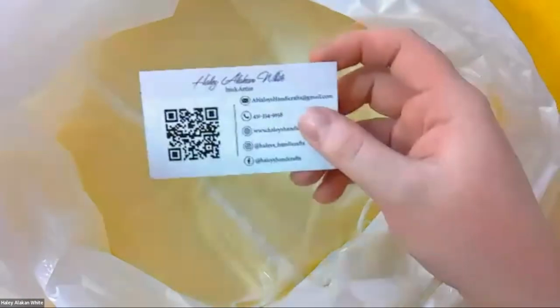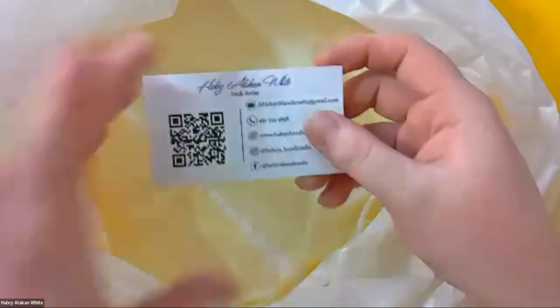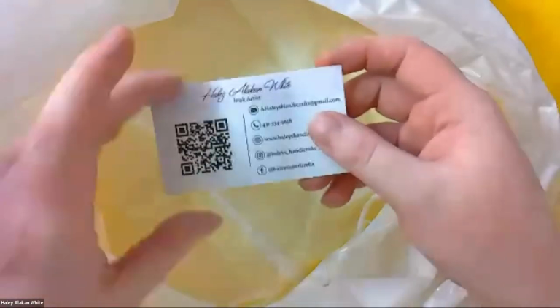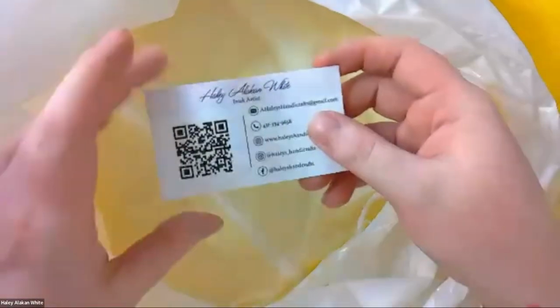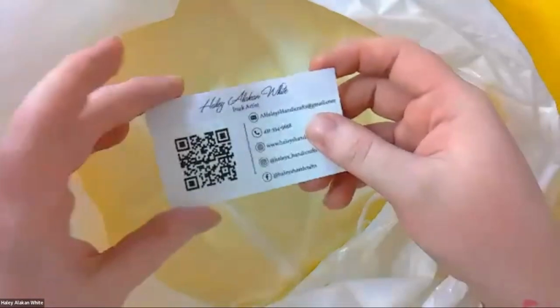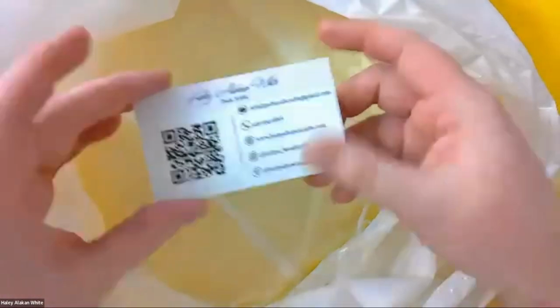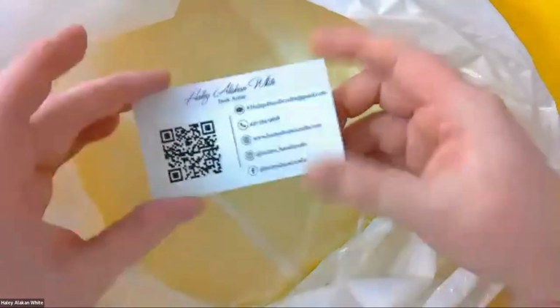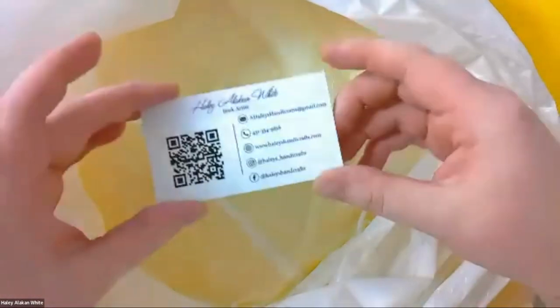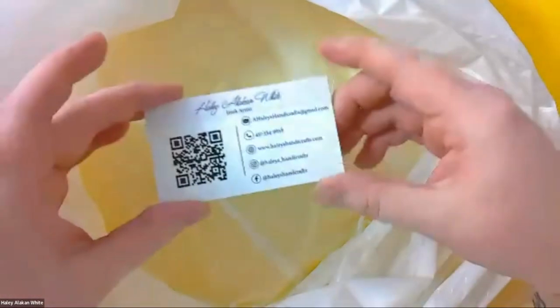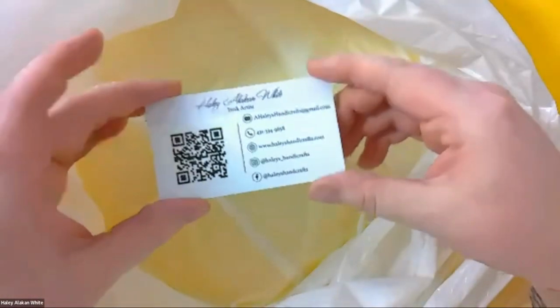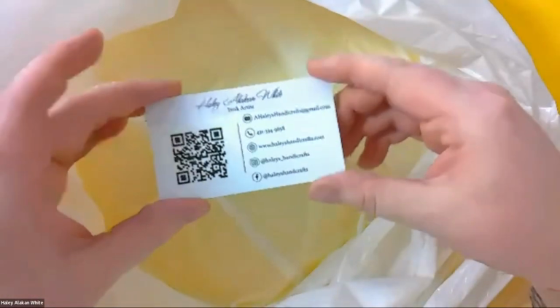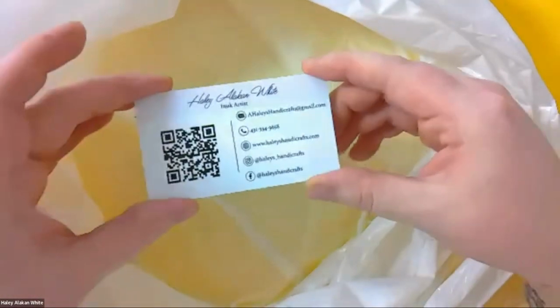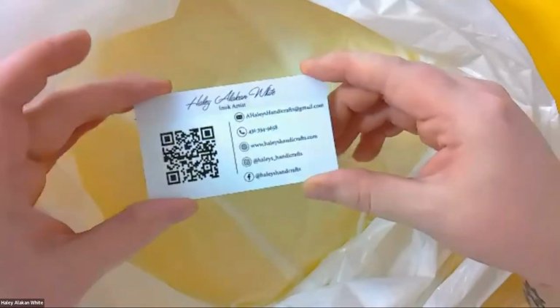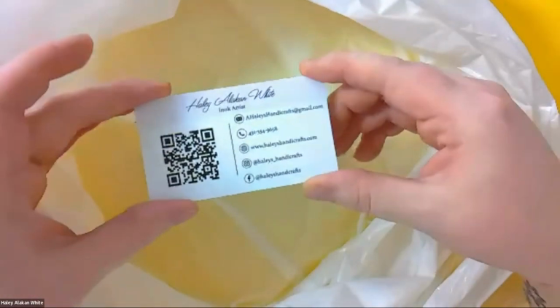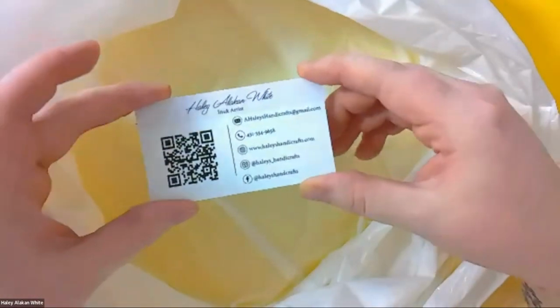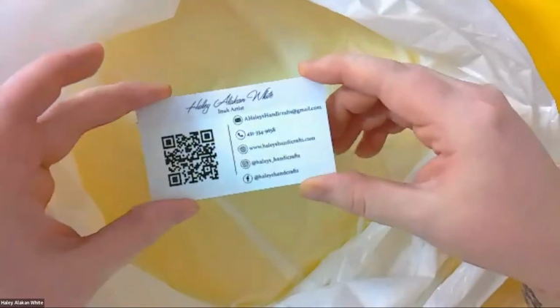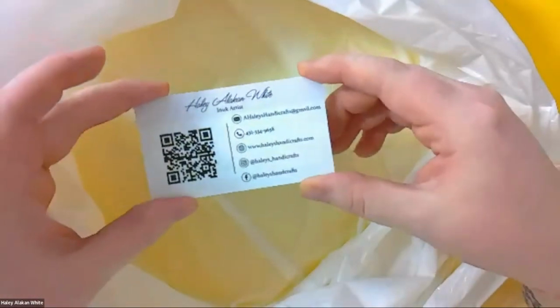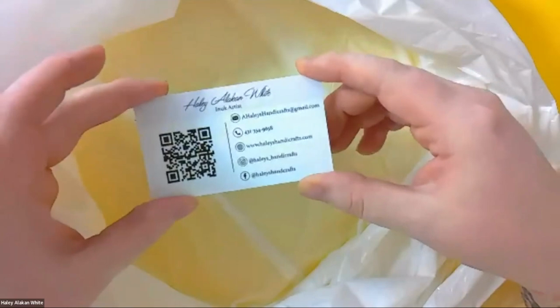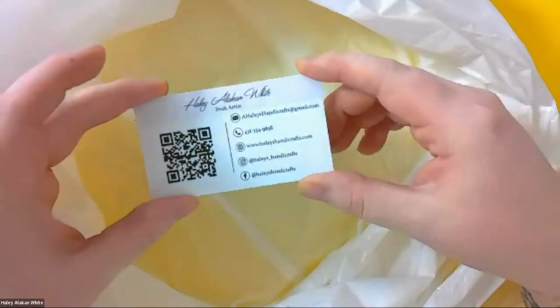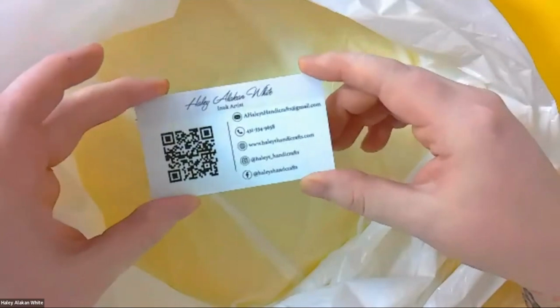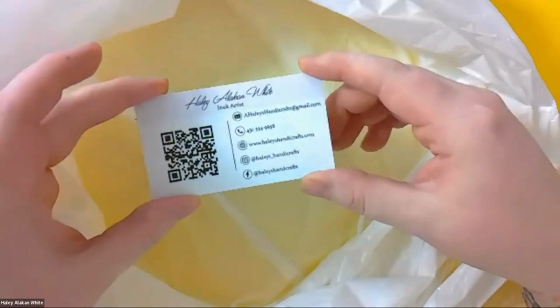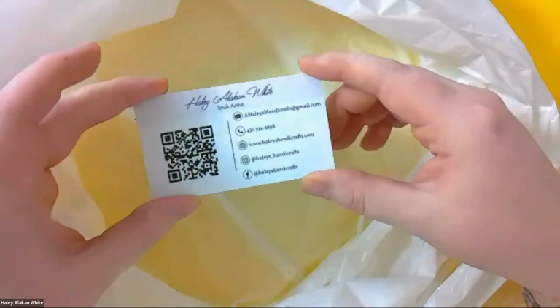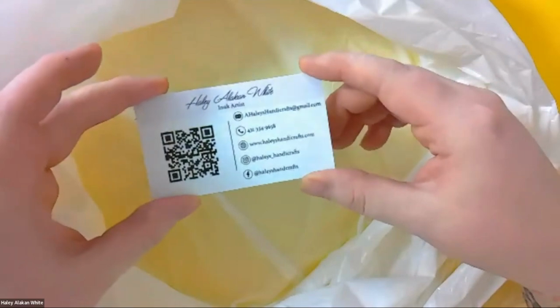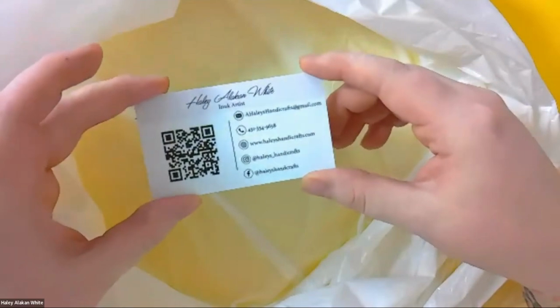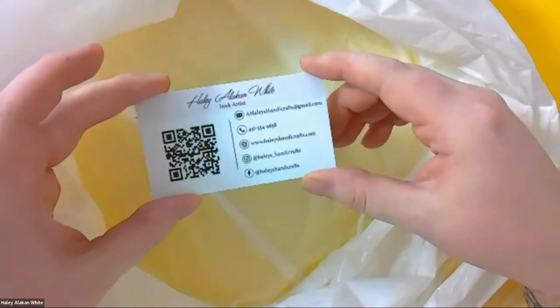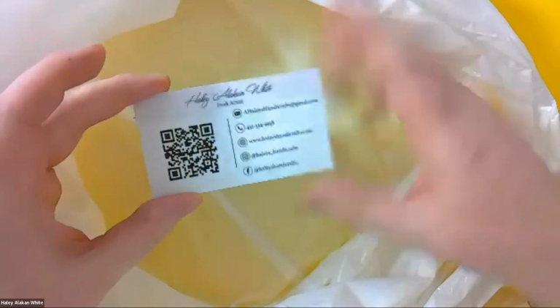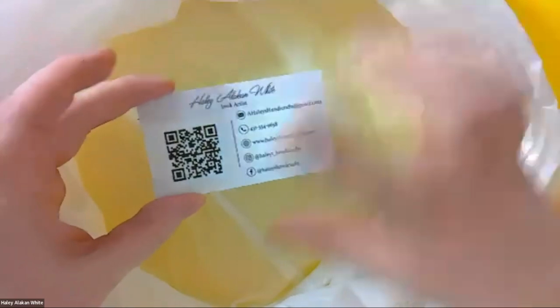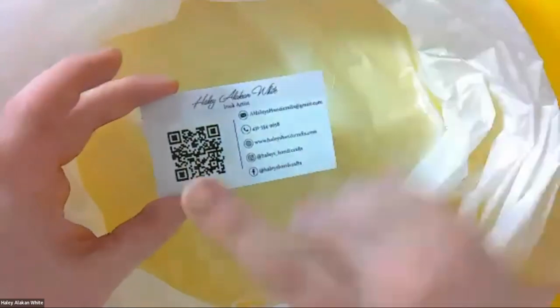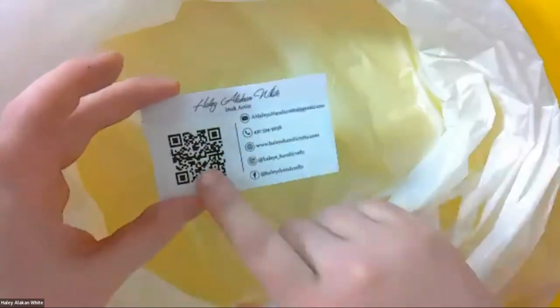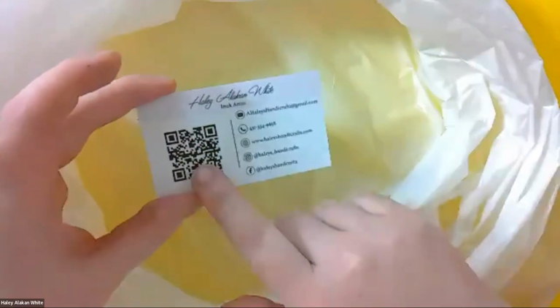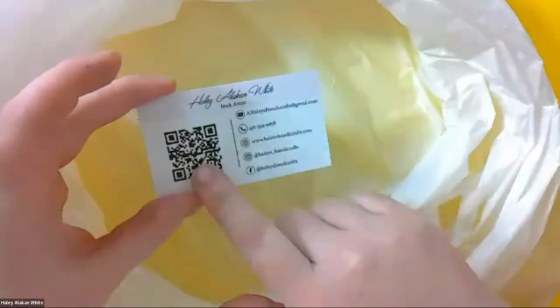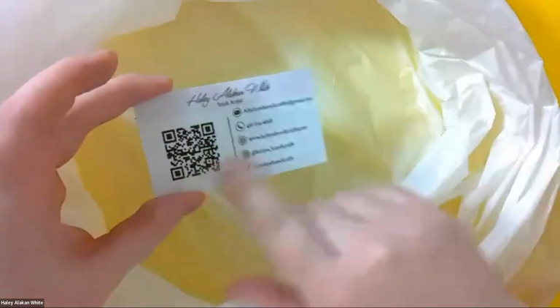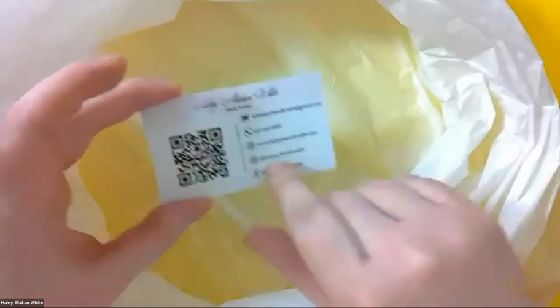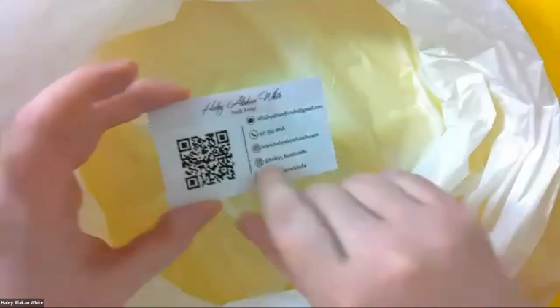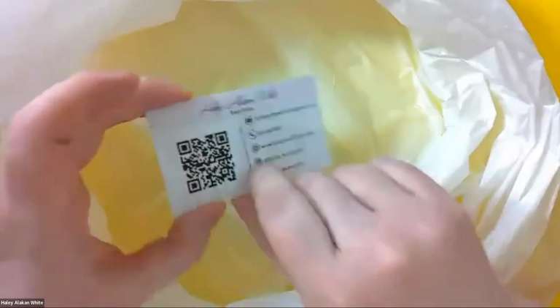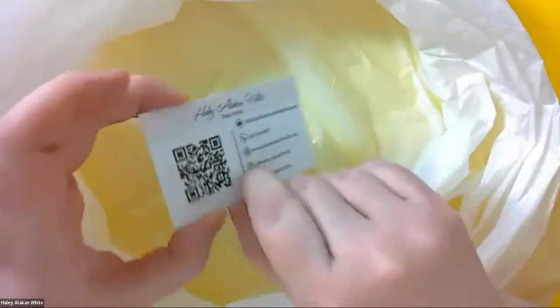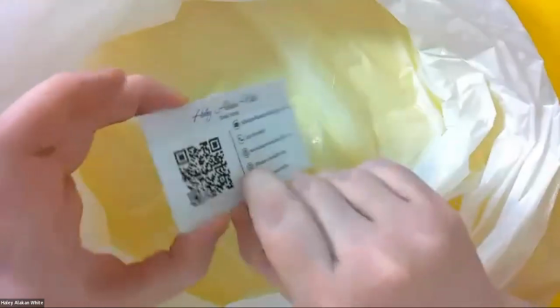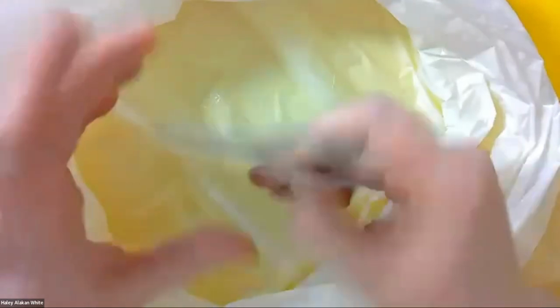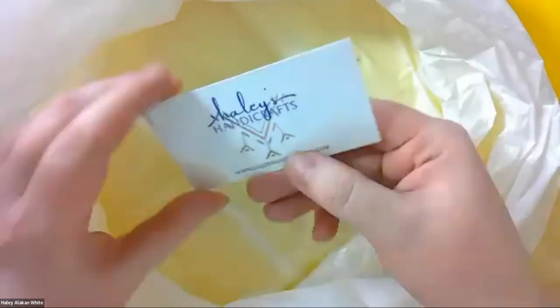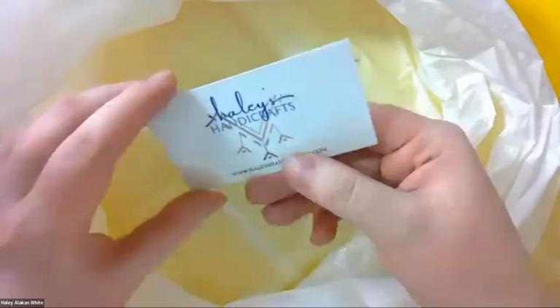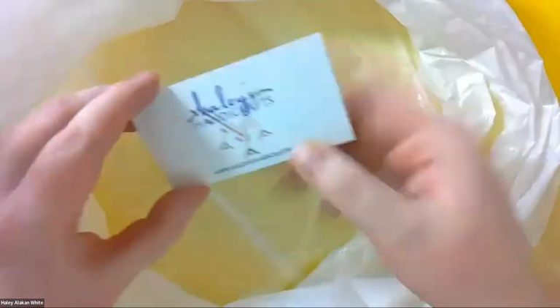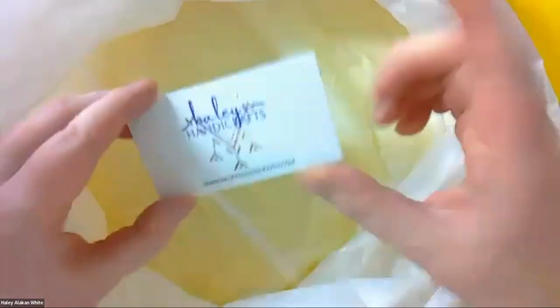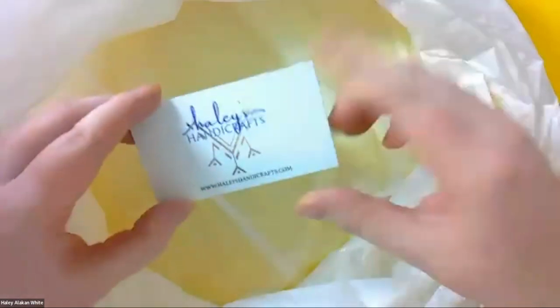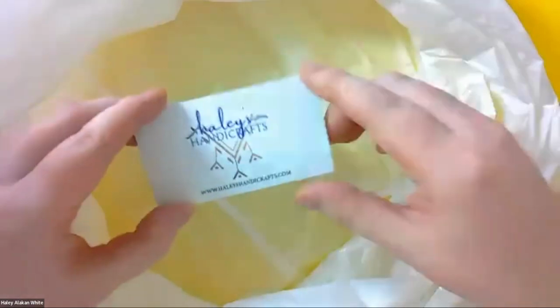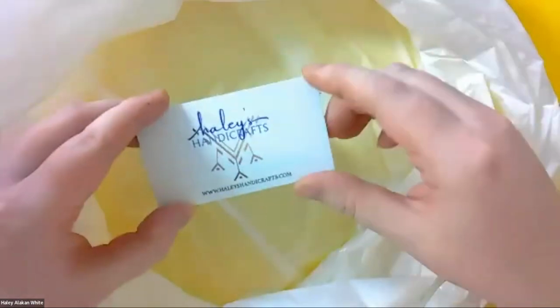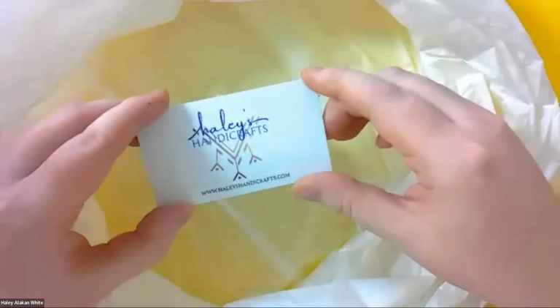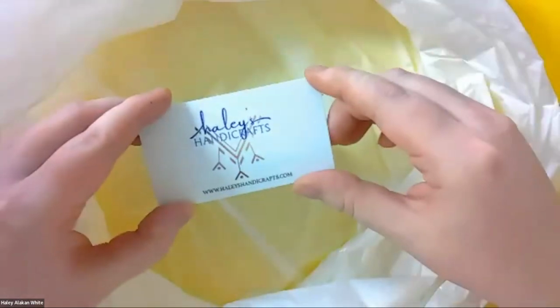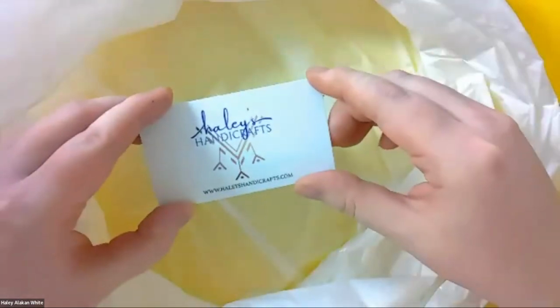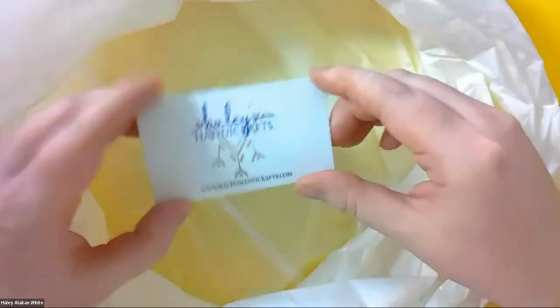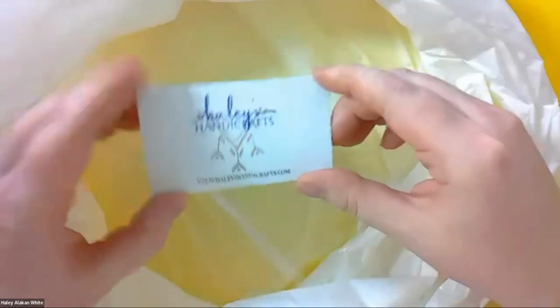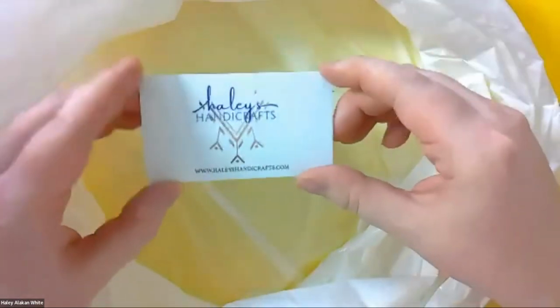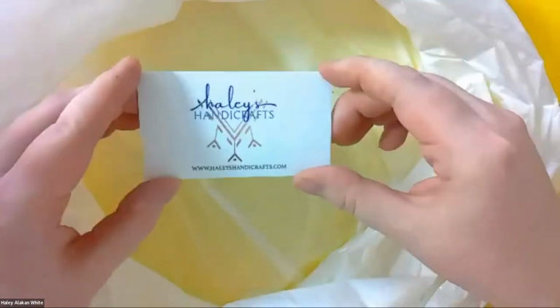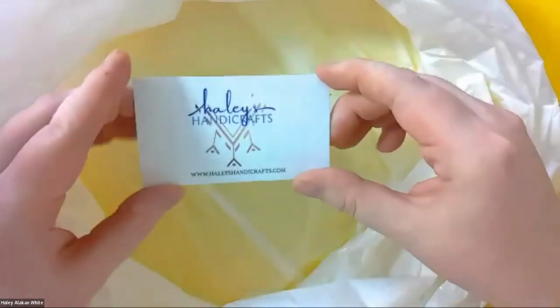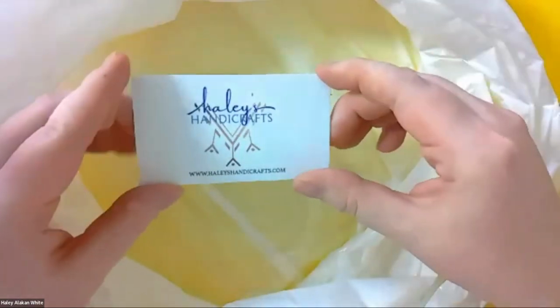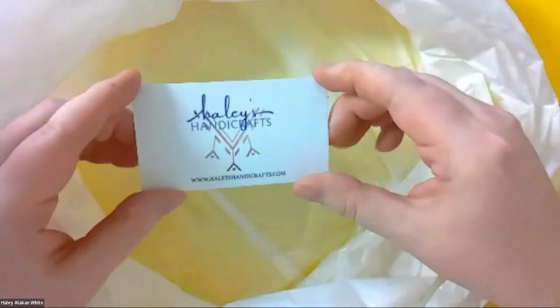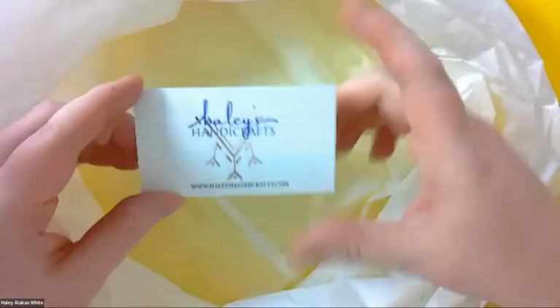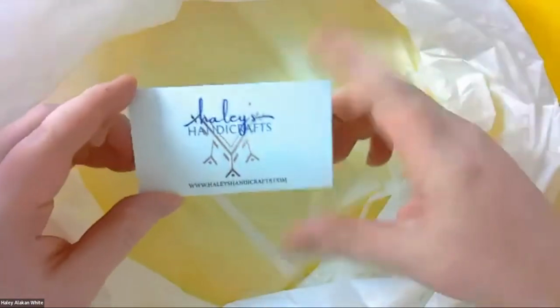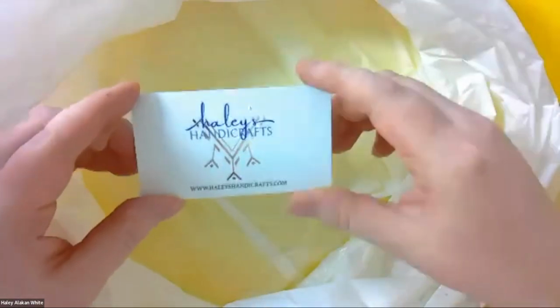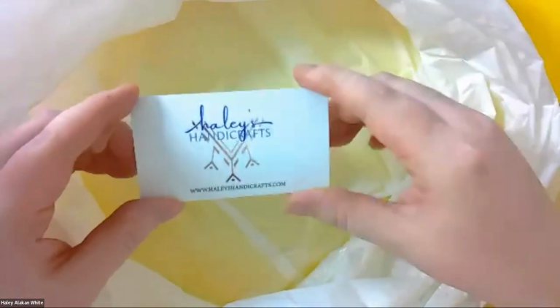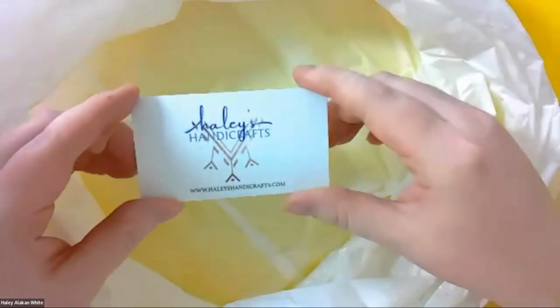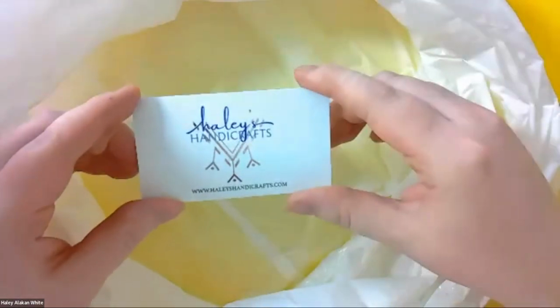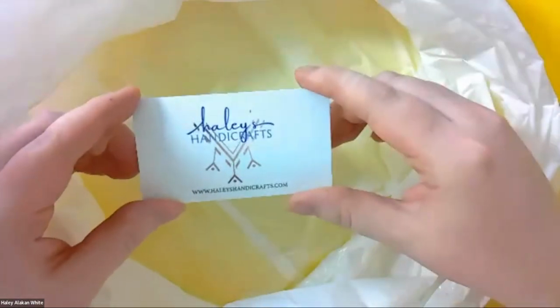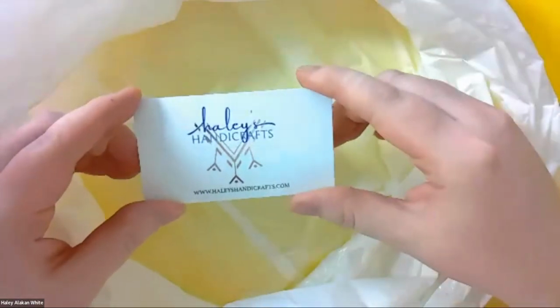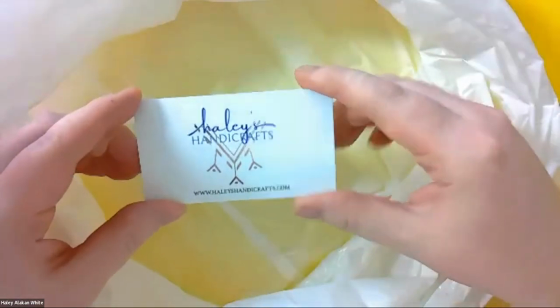You guys should also have my business card. It has my information, a link tree, my logo, and my website which is a work in progress.